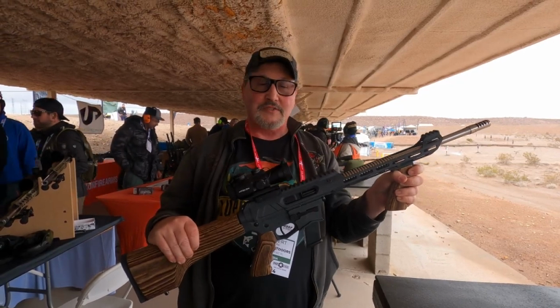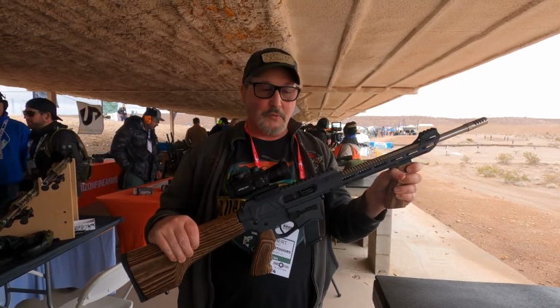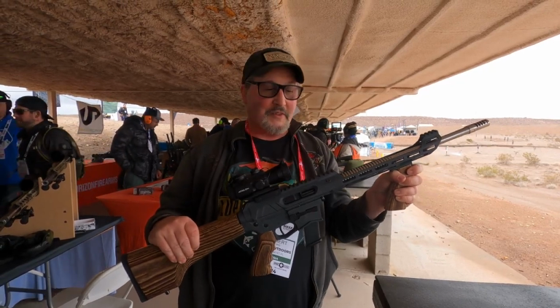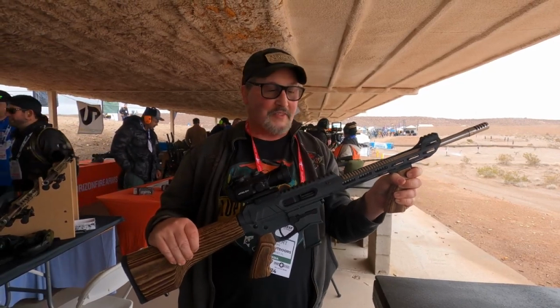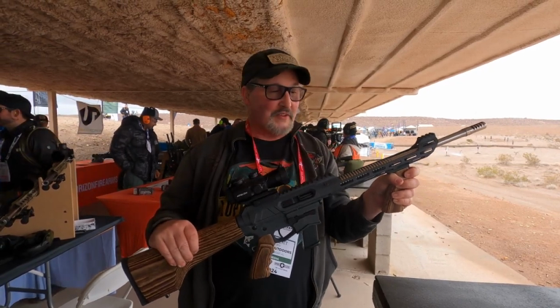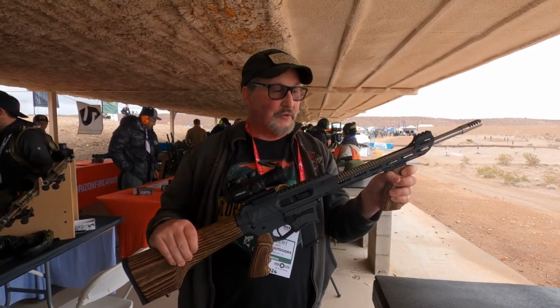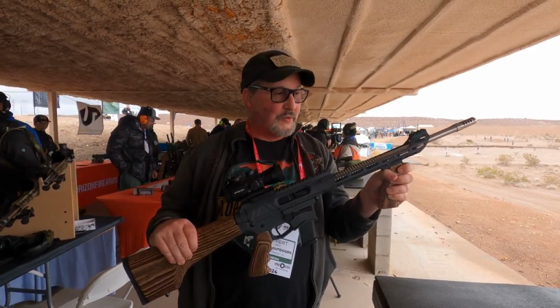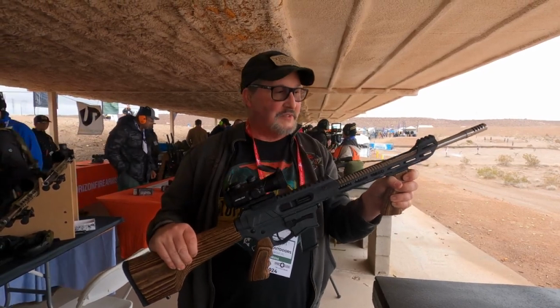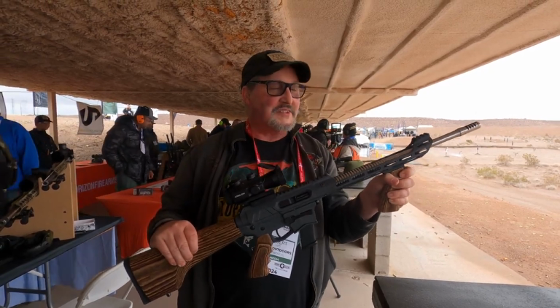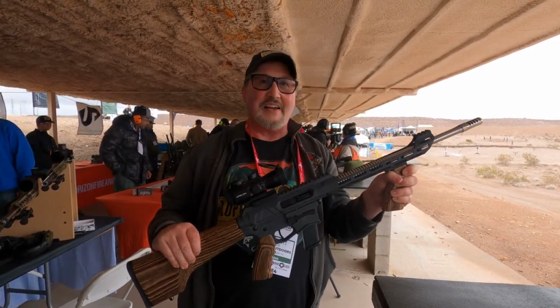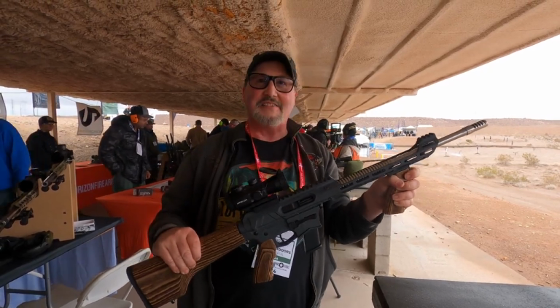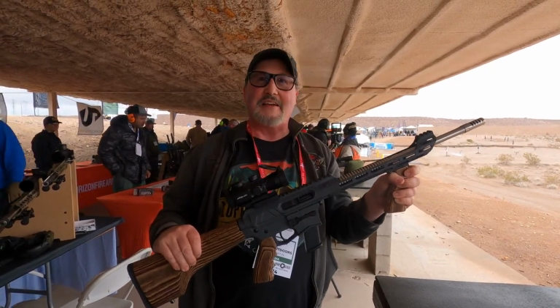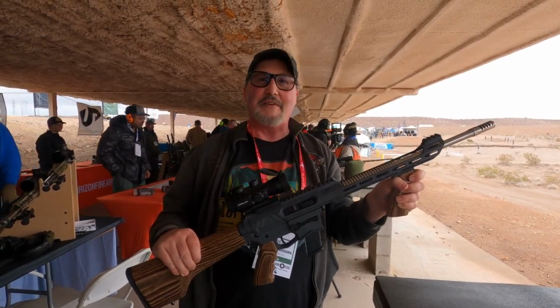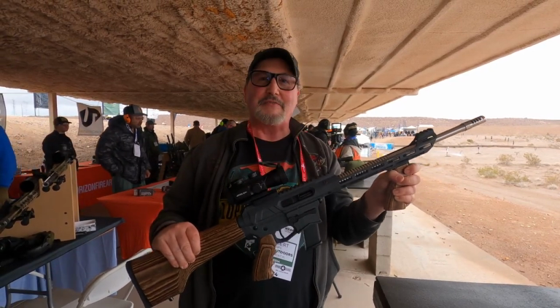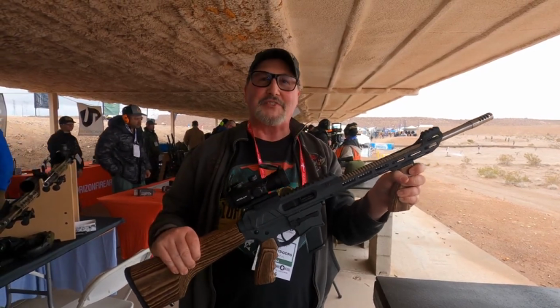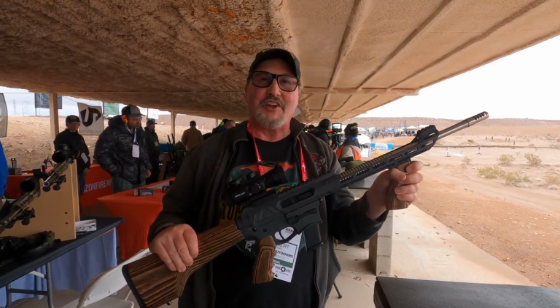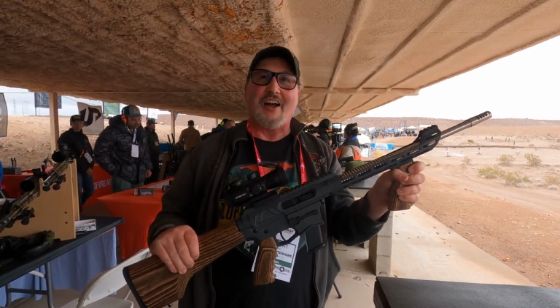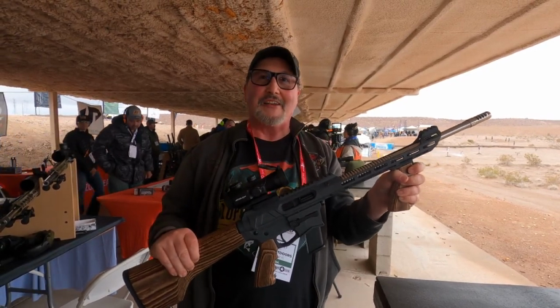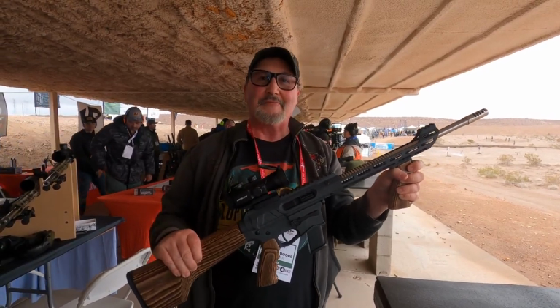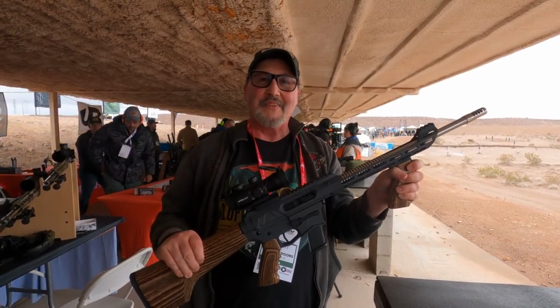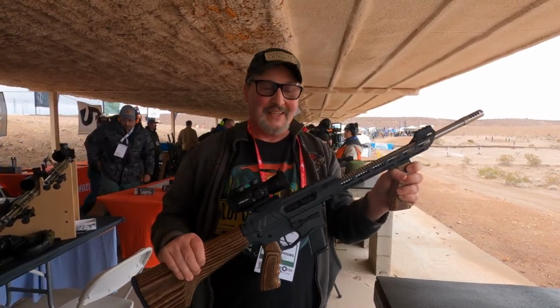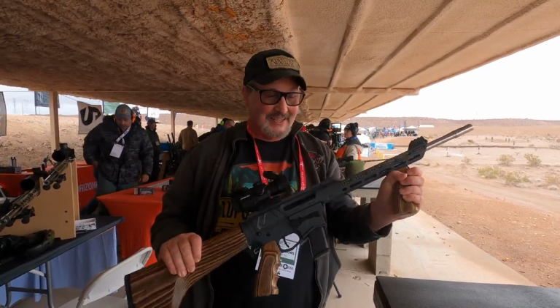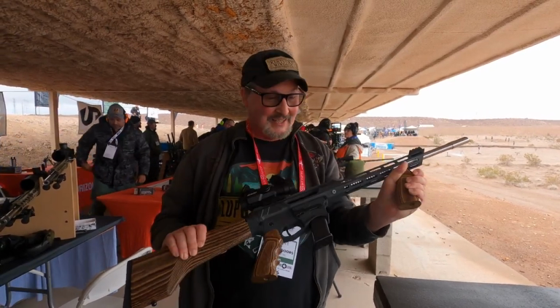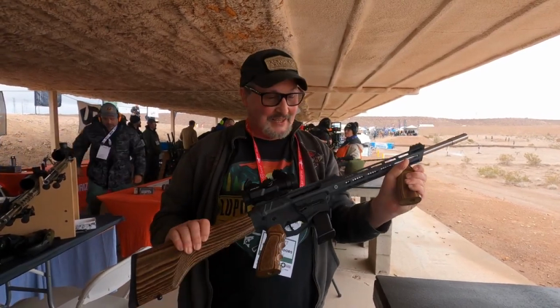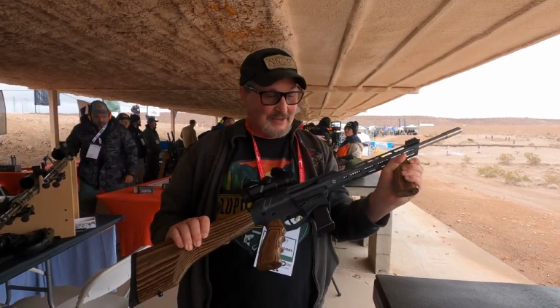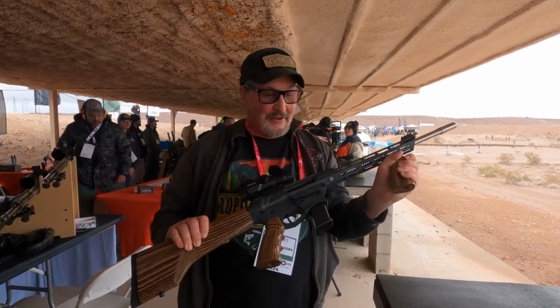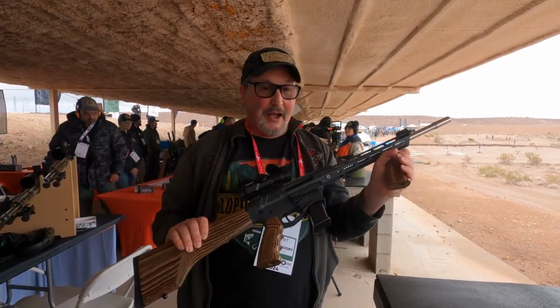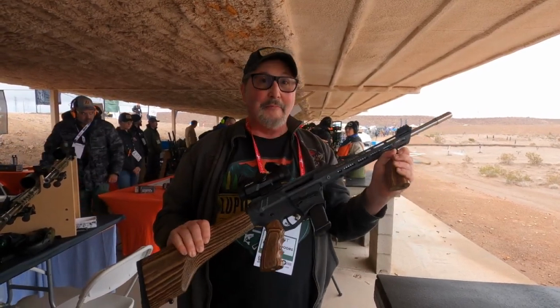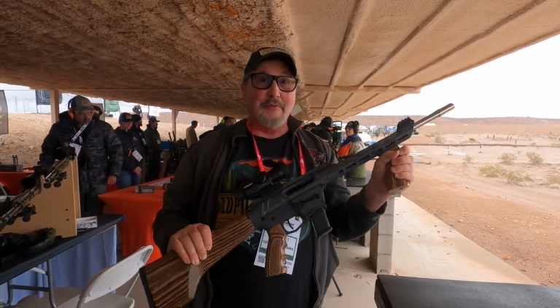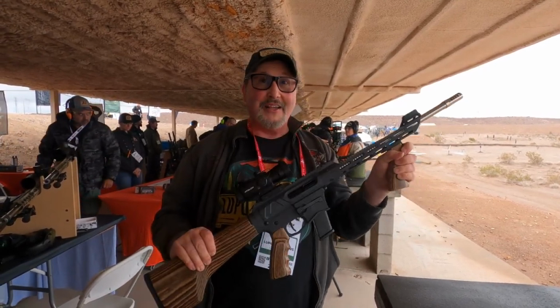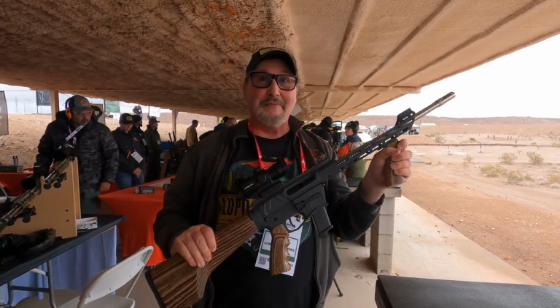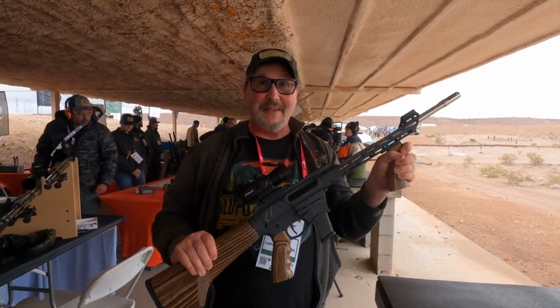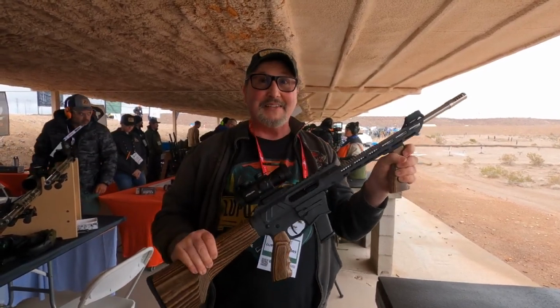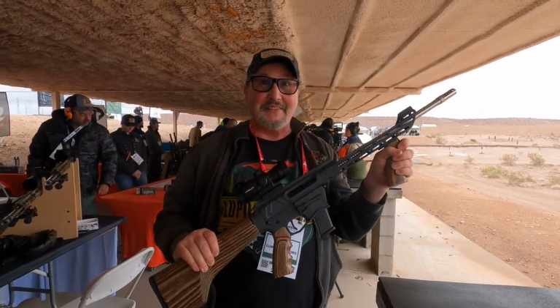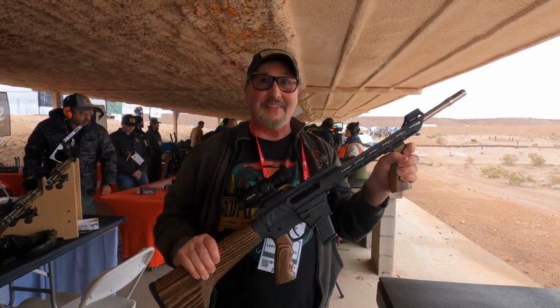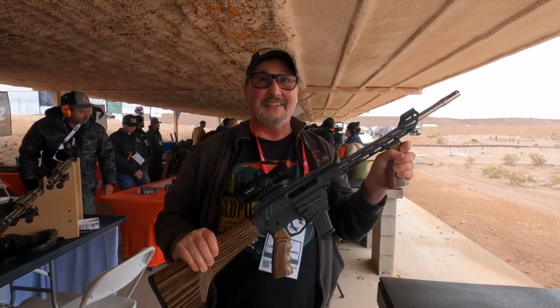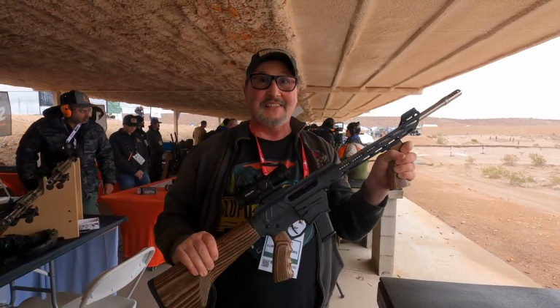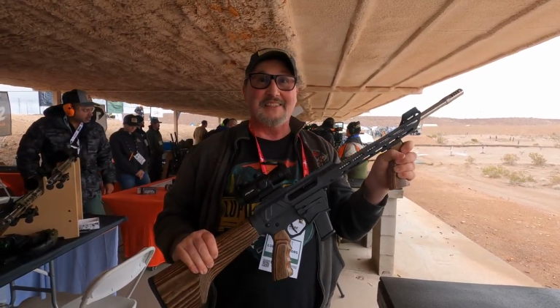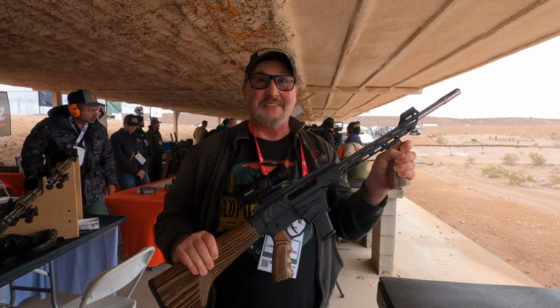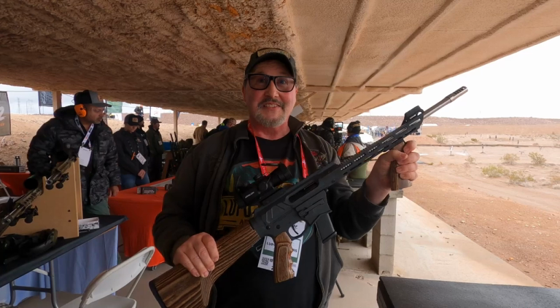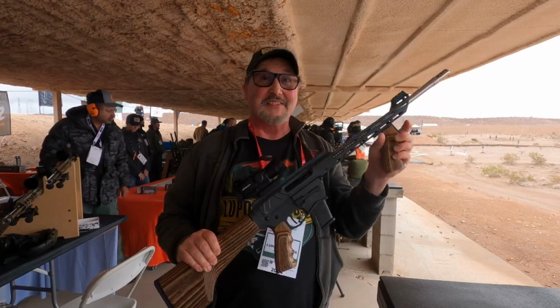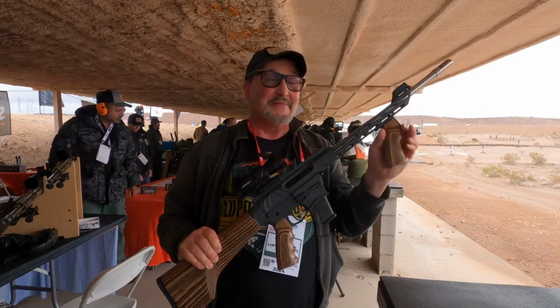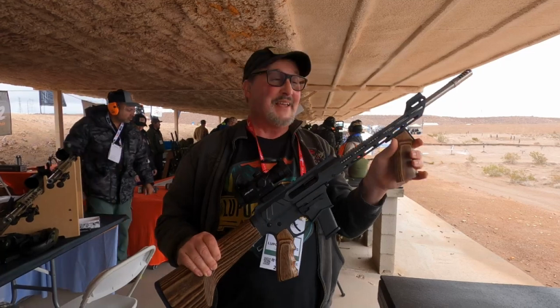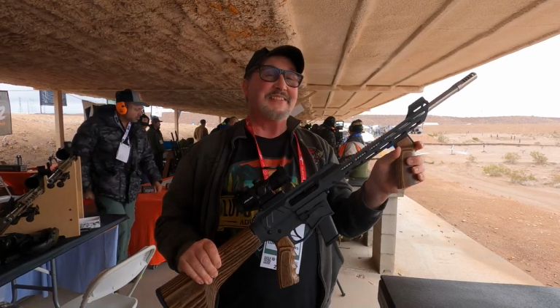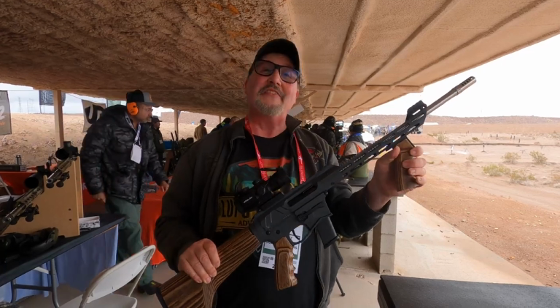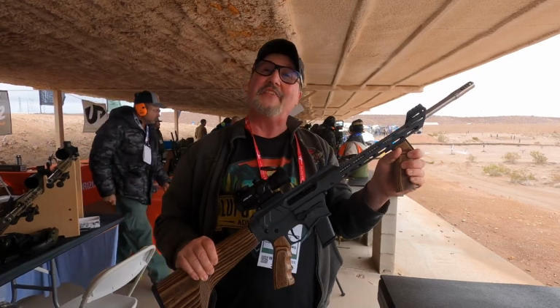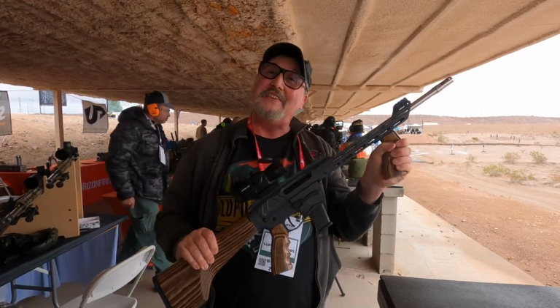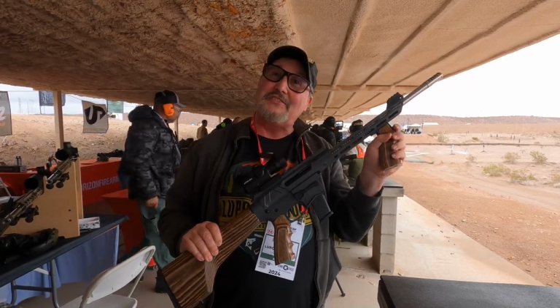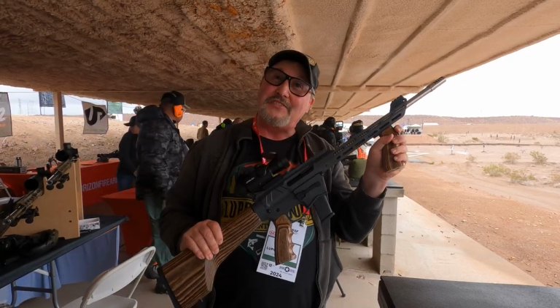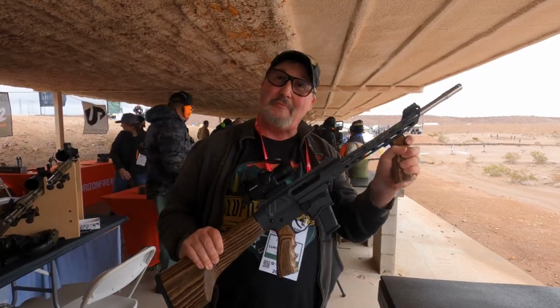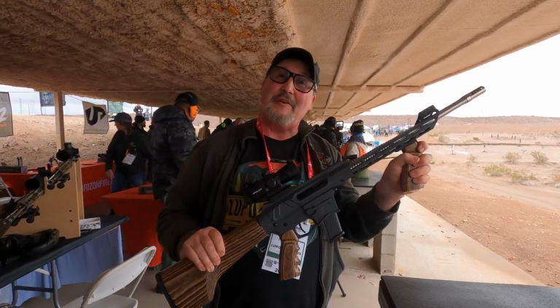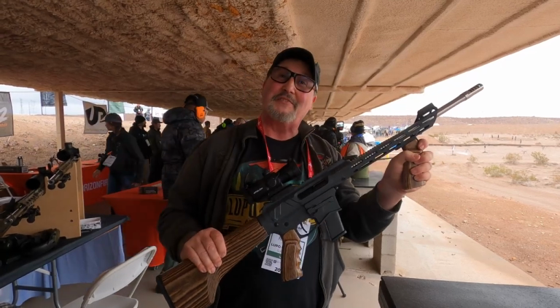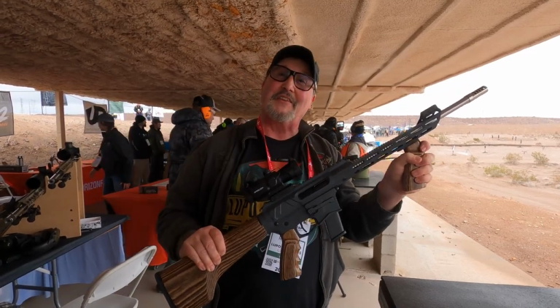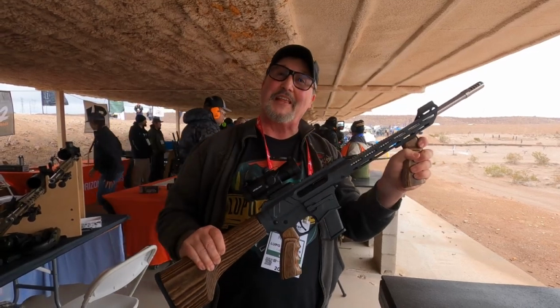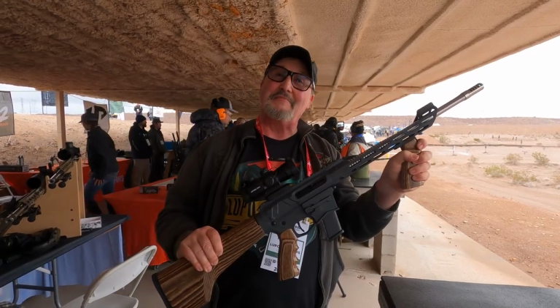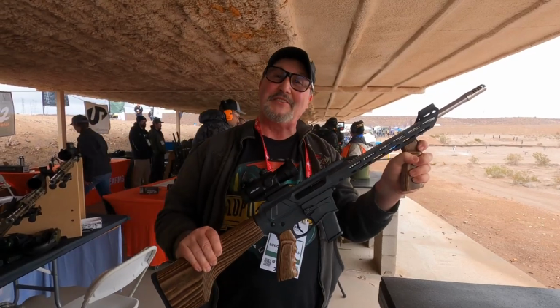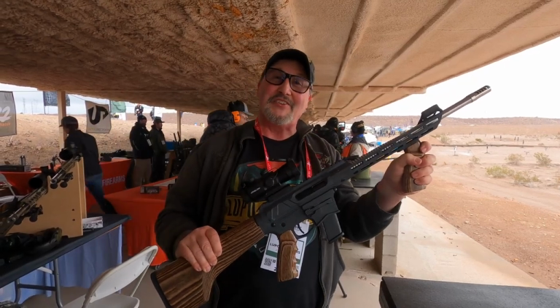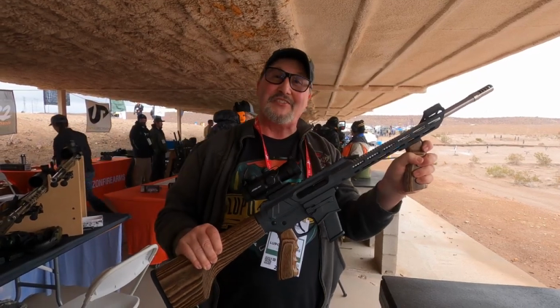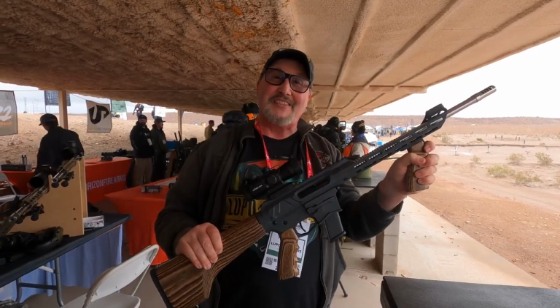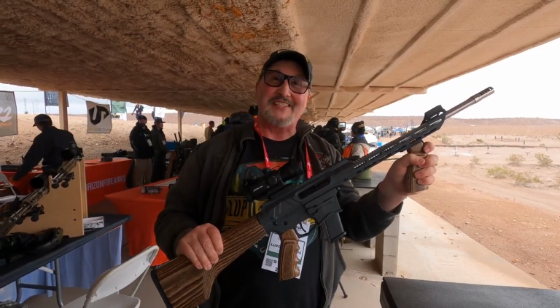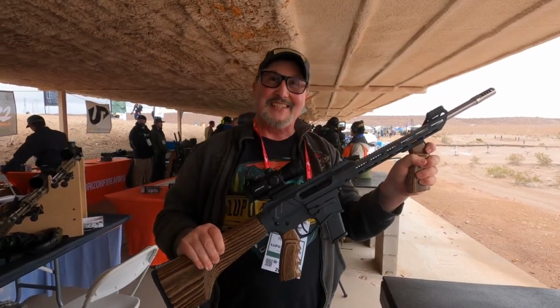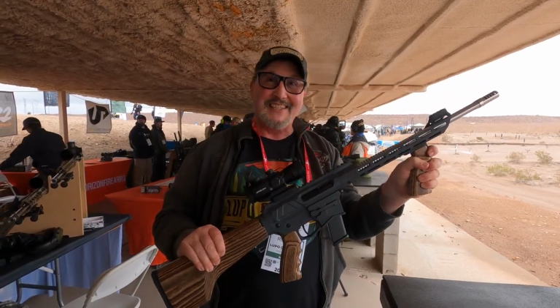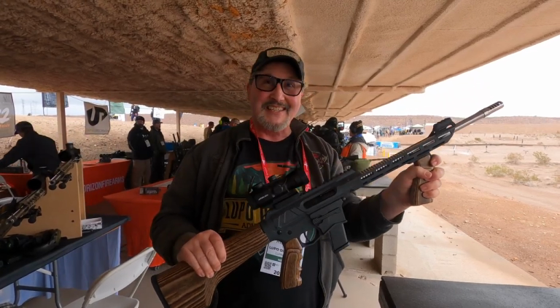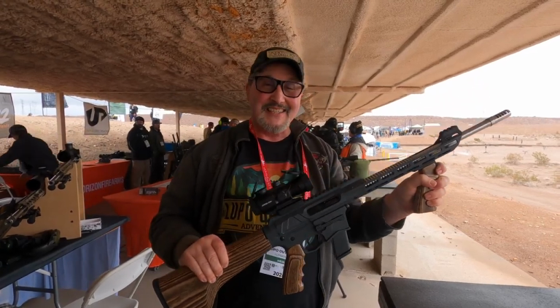This is one of the coolest guns I've ever shot. I'm recommending this. This is amazing. Thank you so much for the presentation.